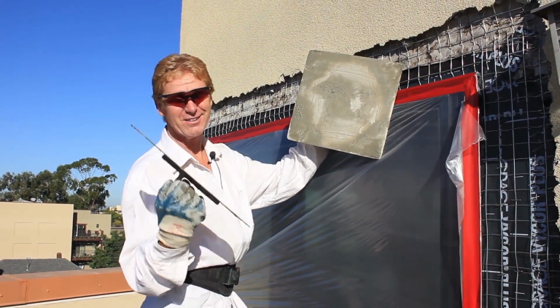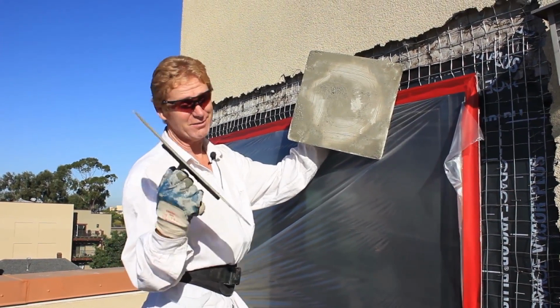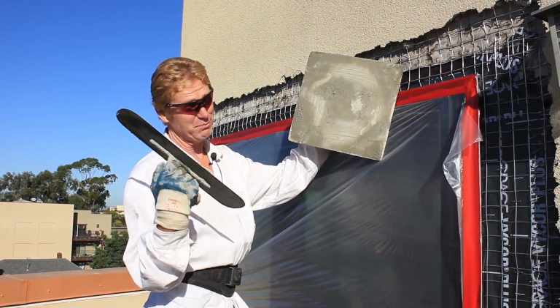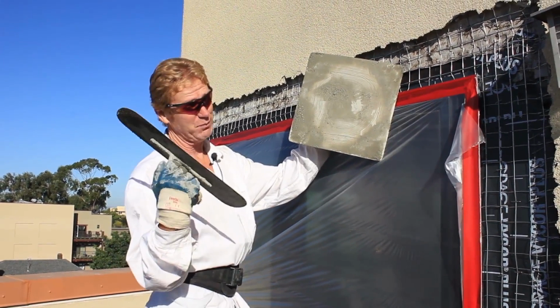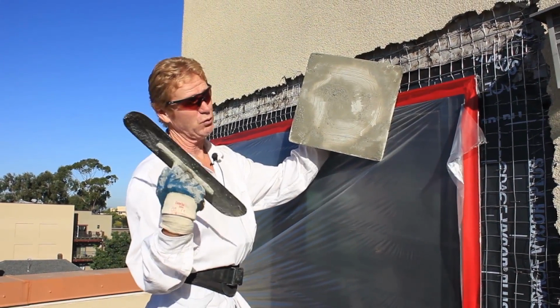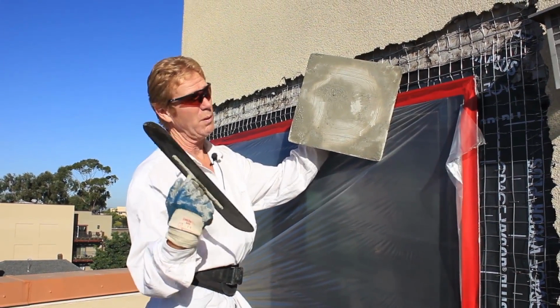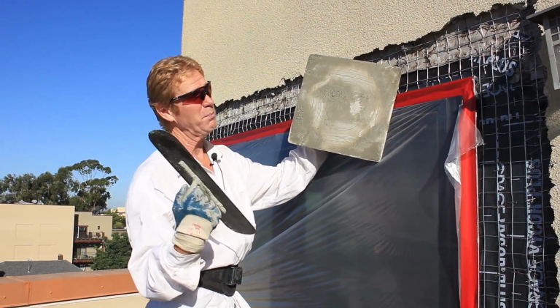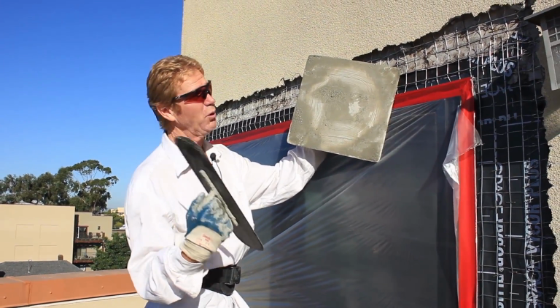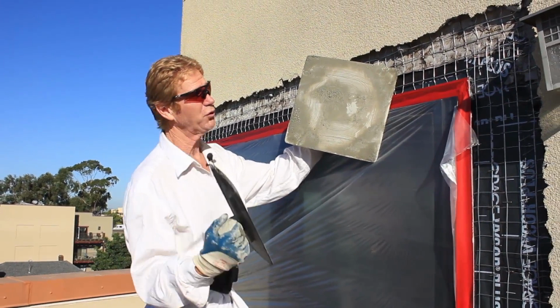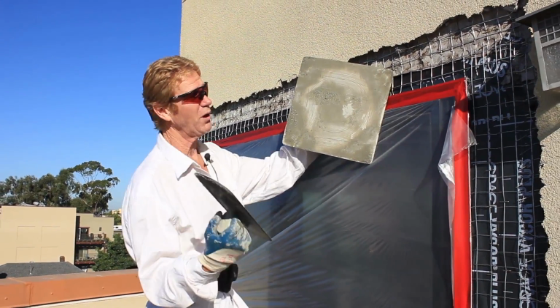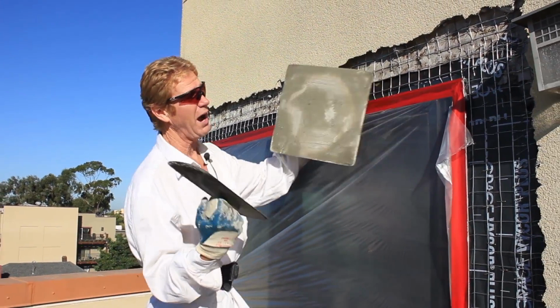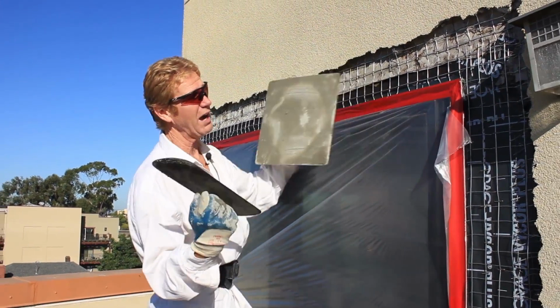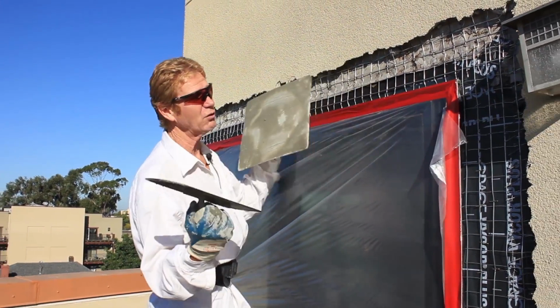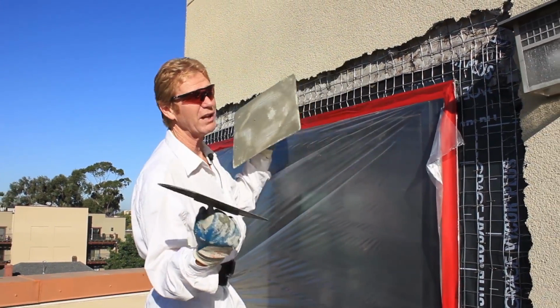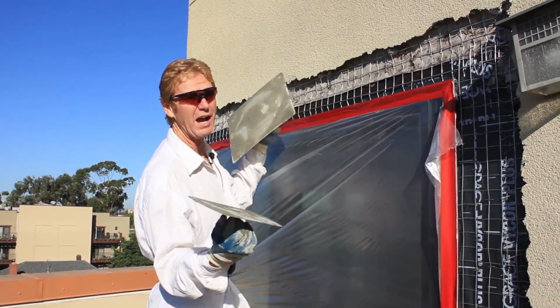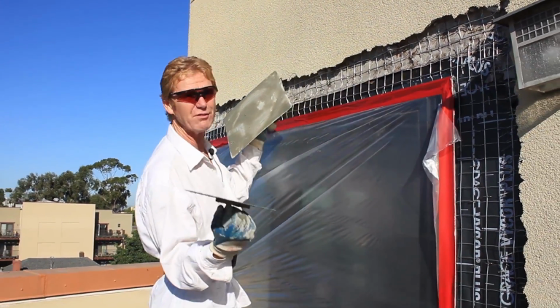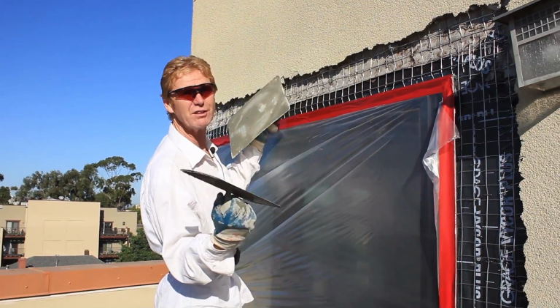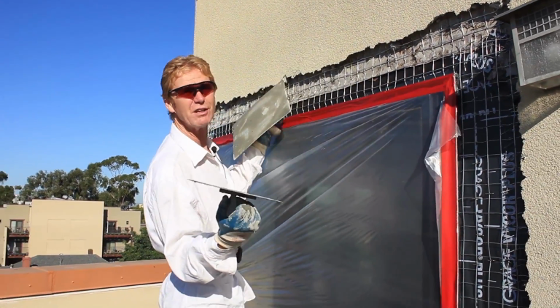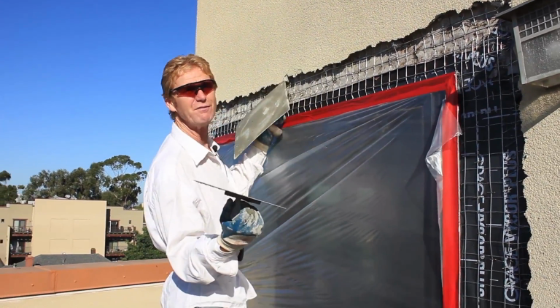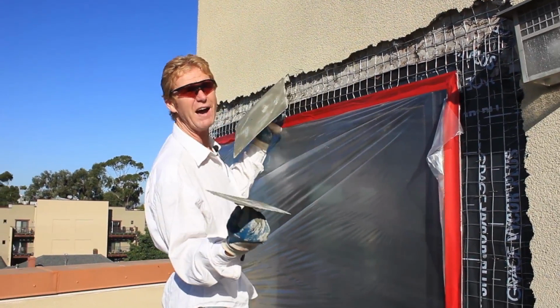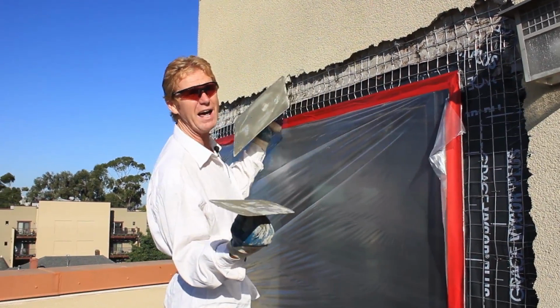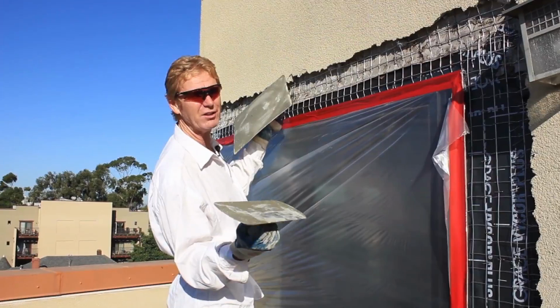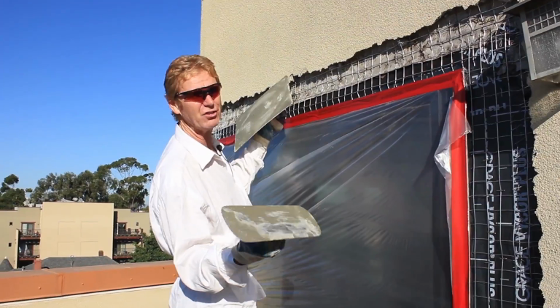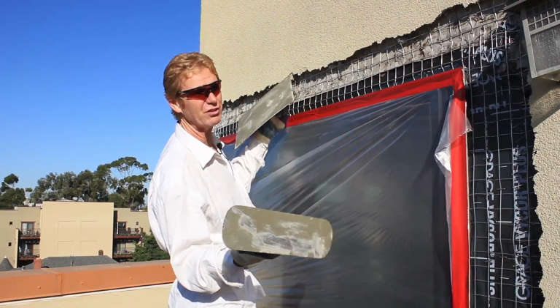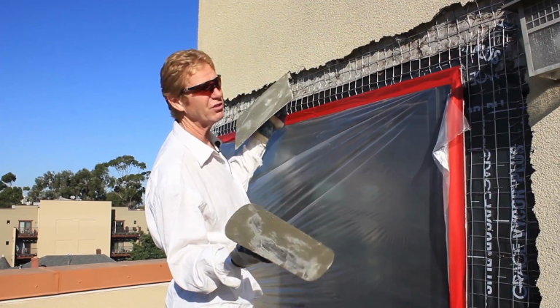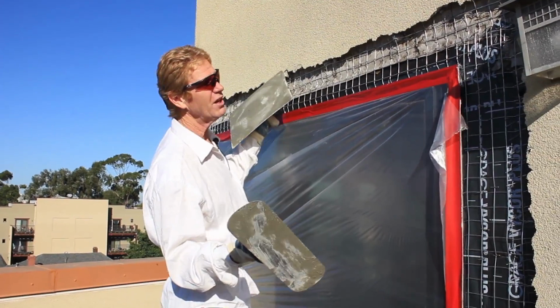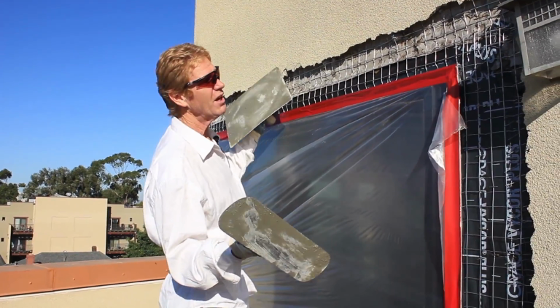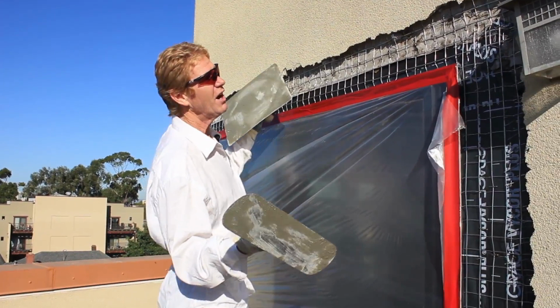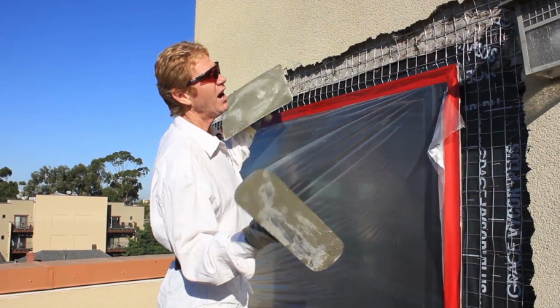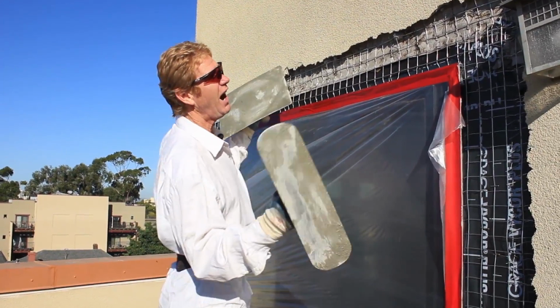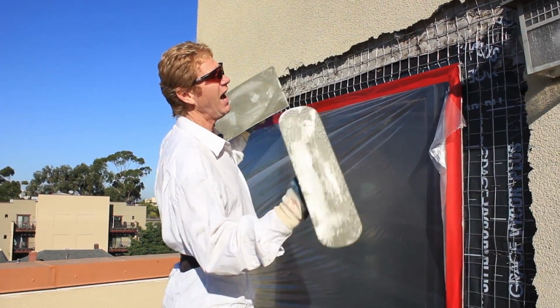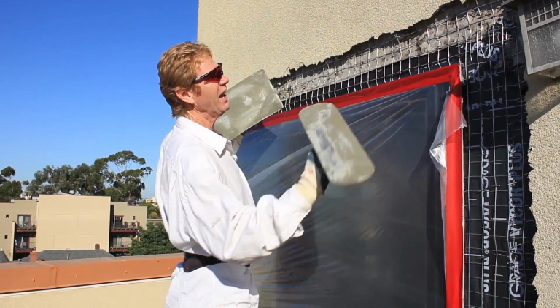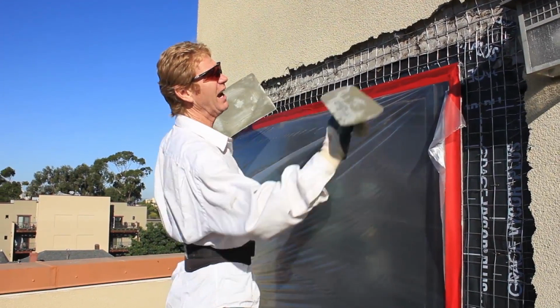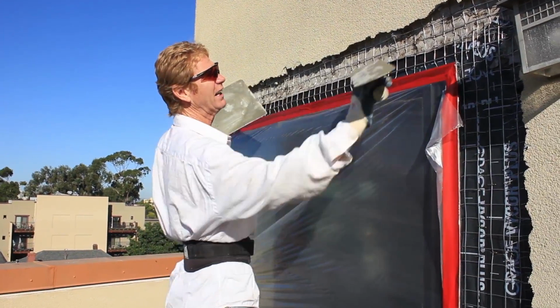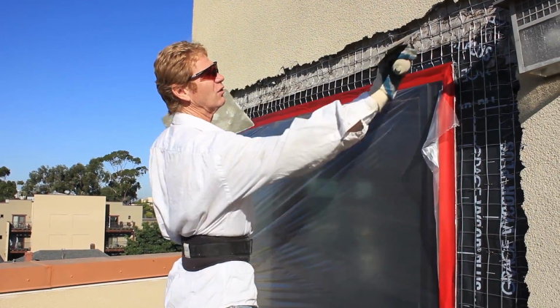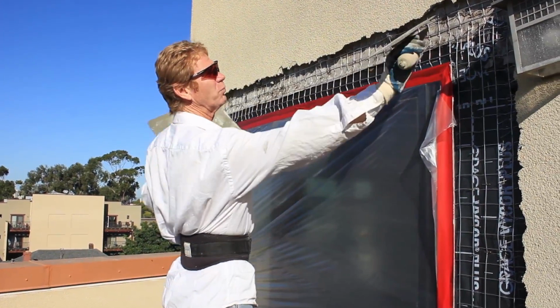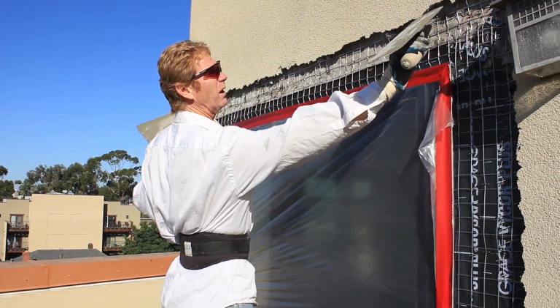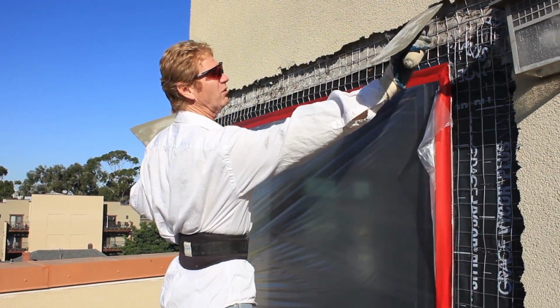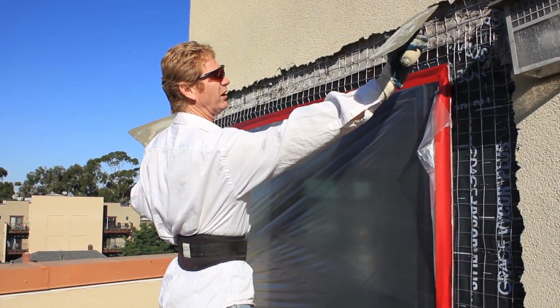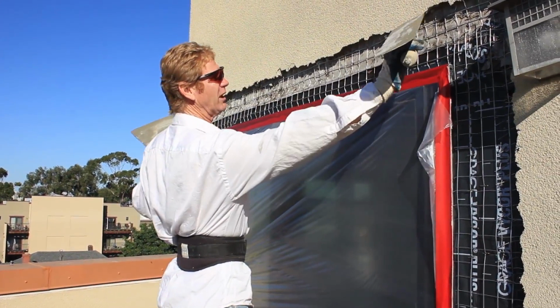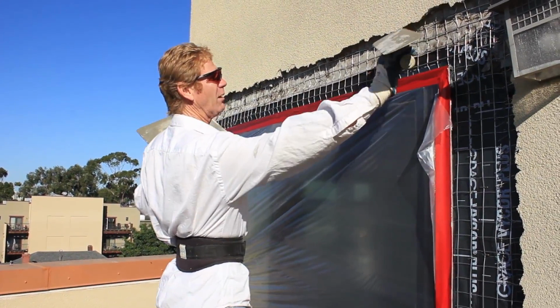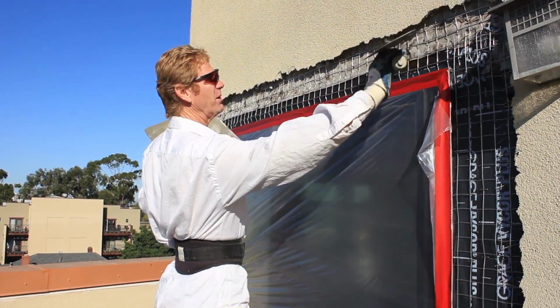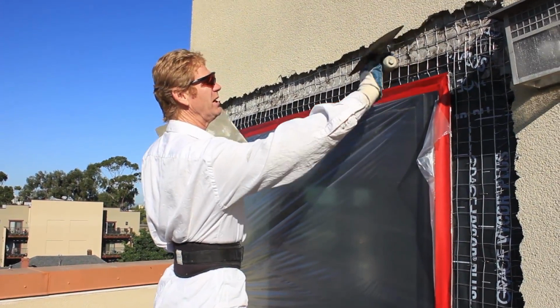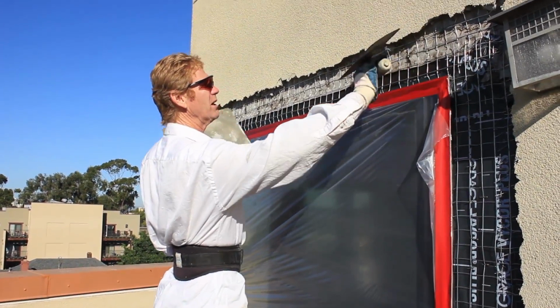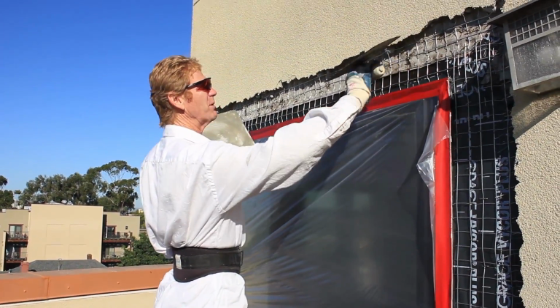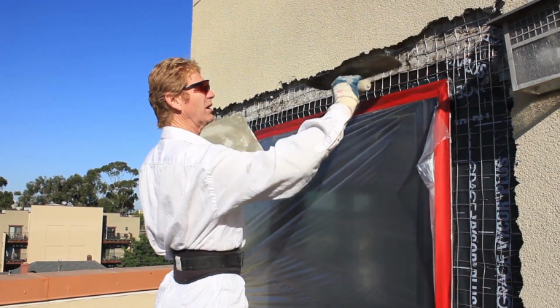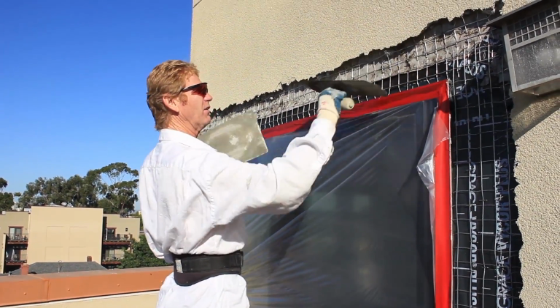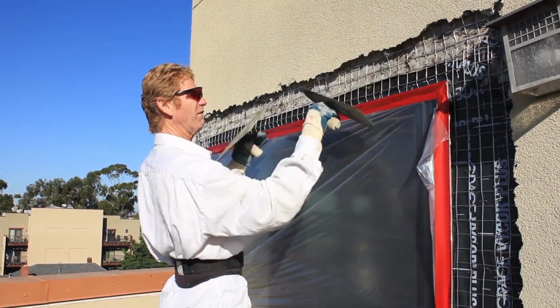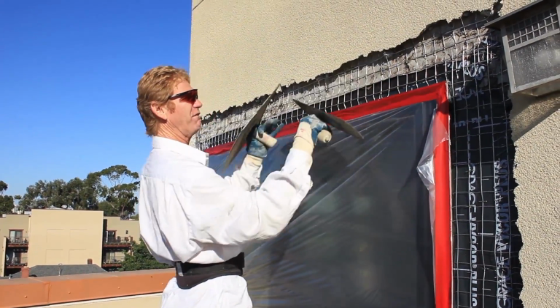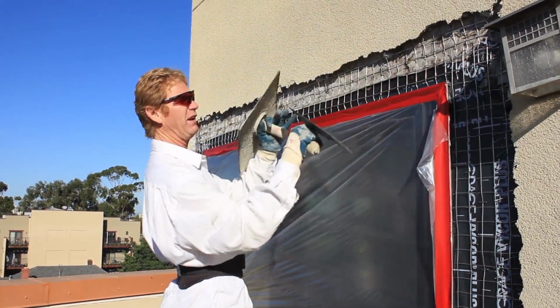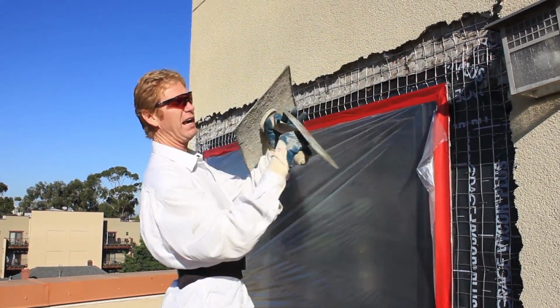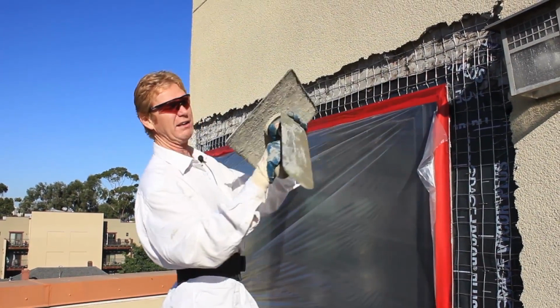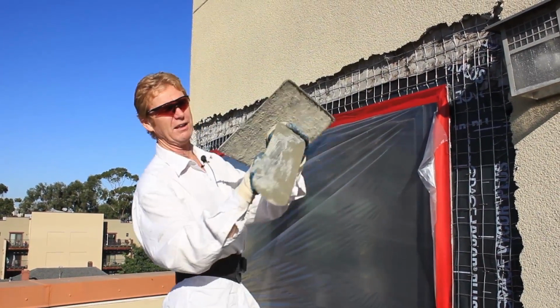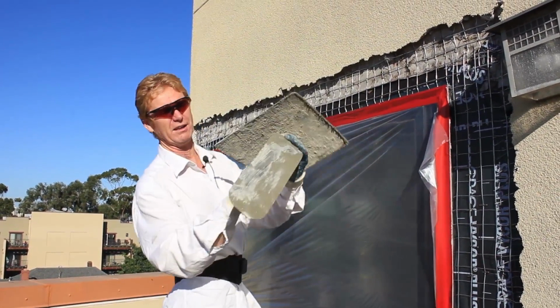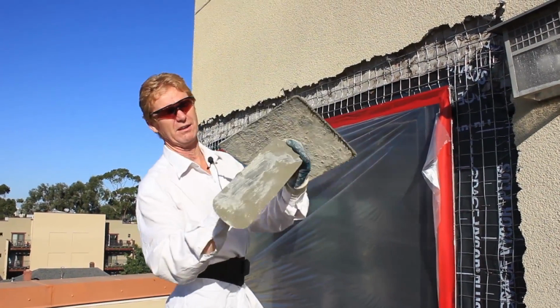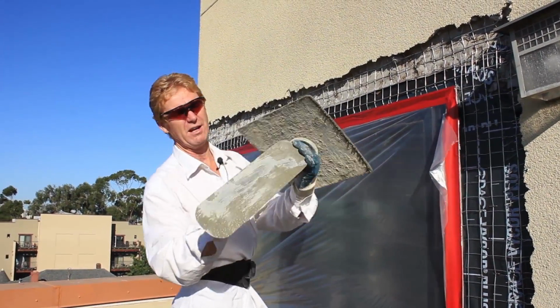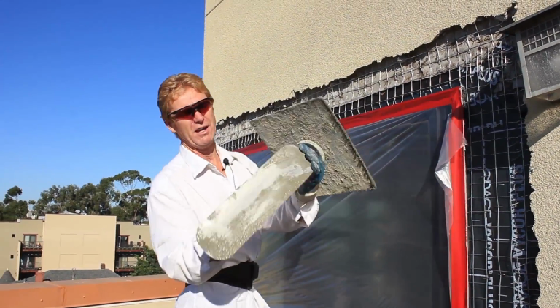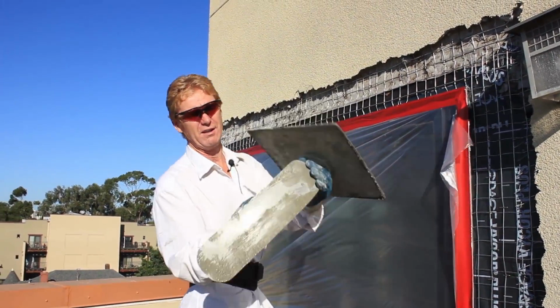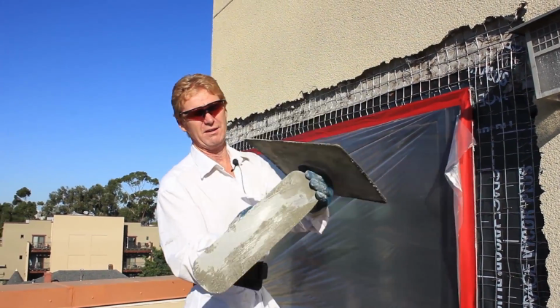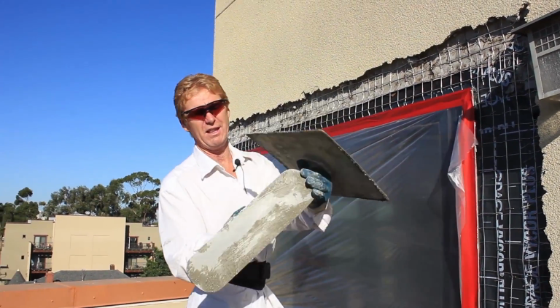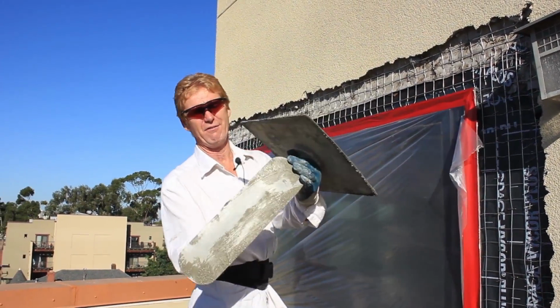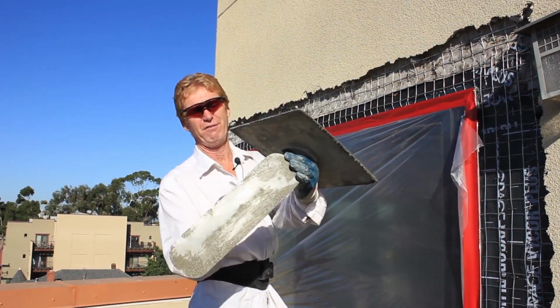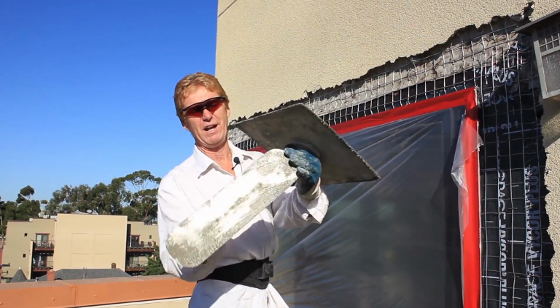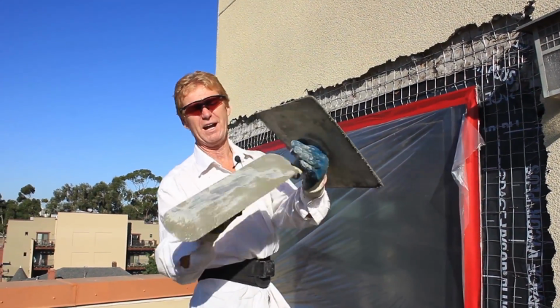This swimming pool trowel actually has its advantages. I like it especially coming here because it flexes — see that flex?